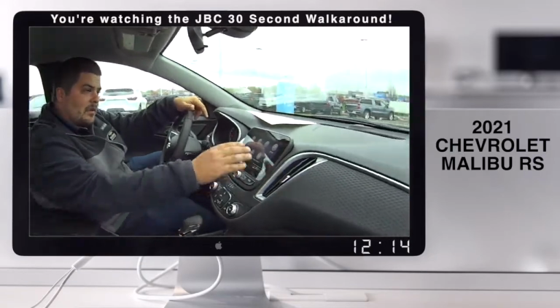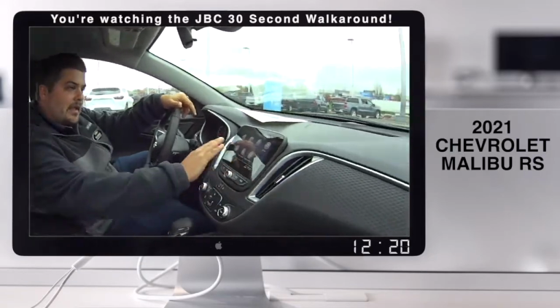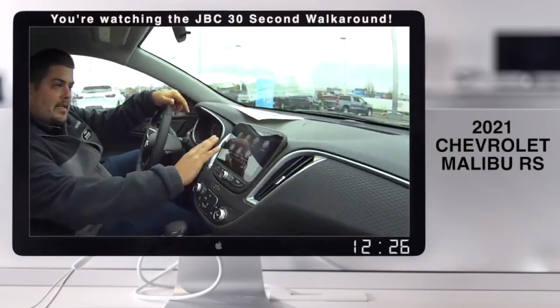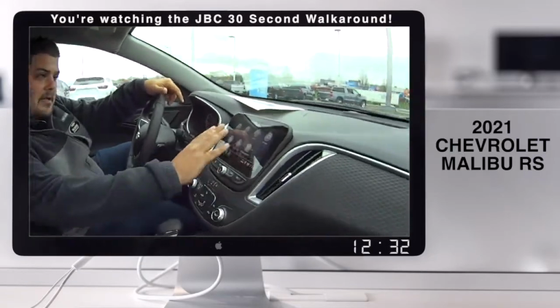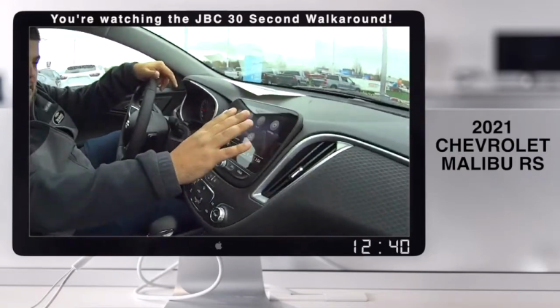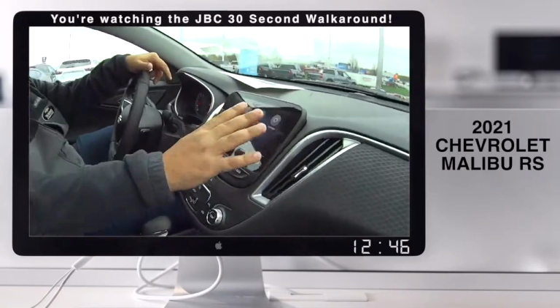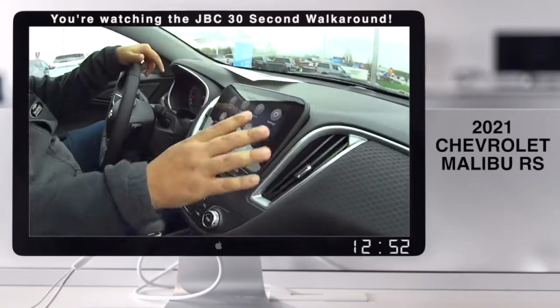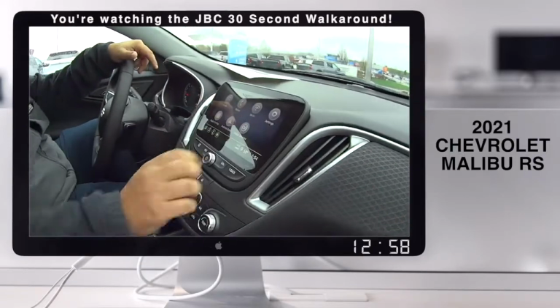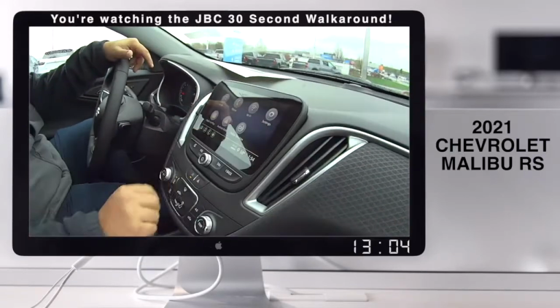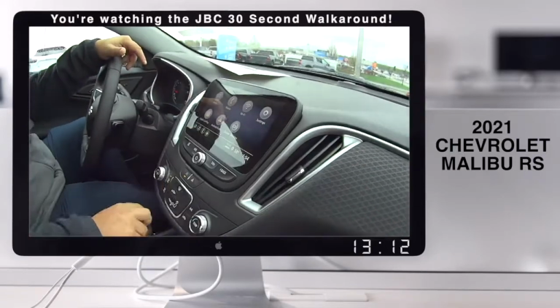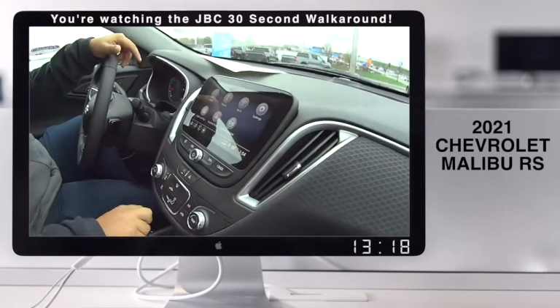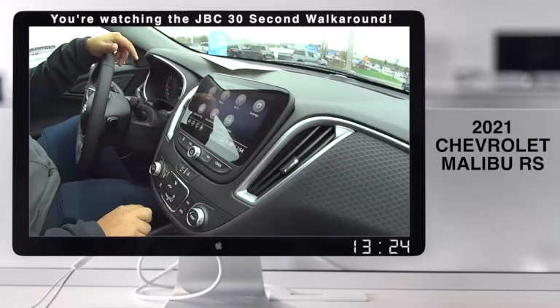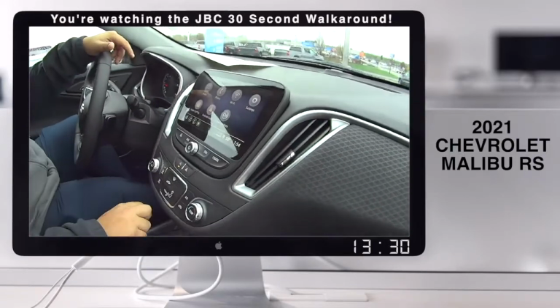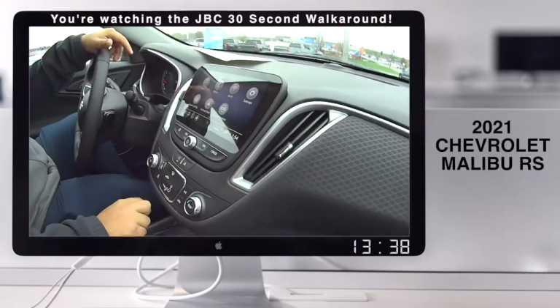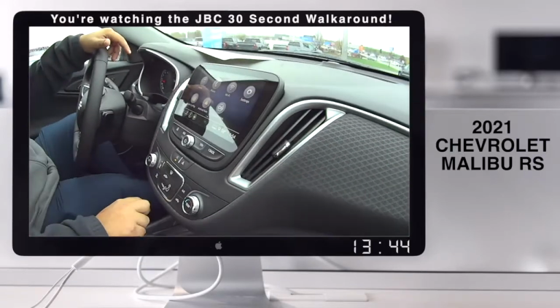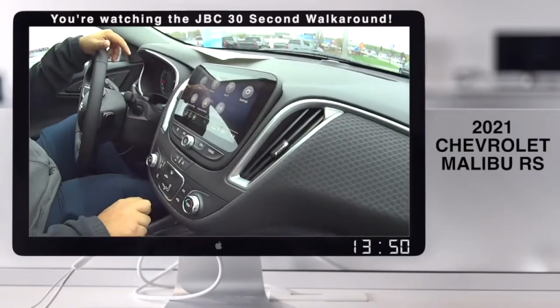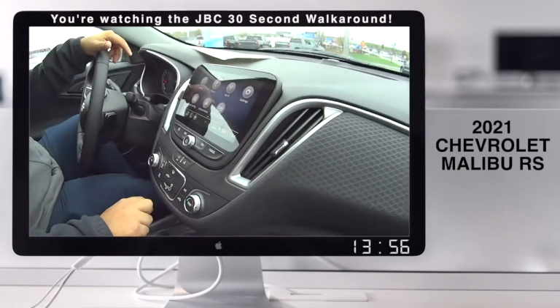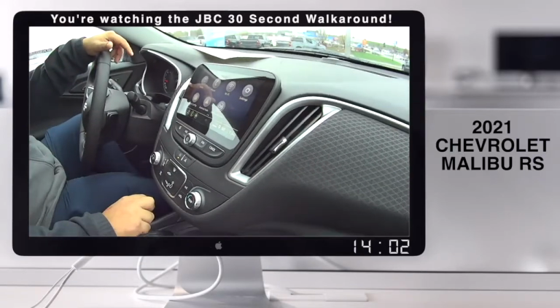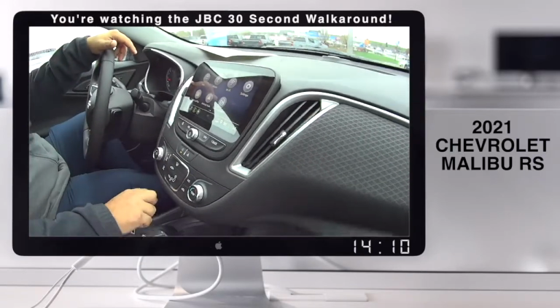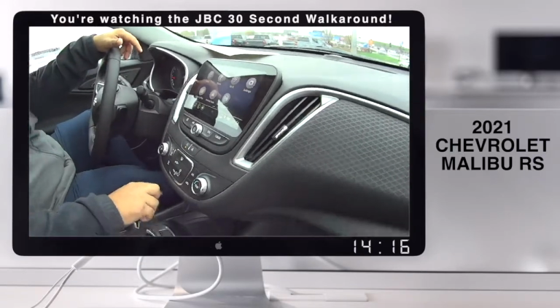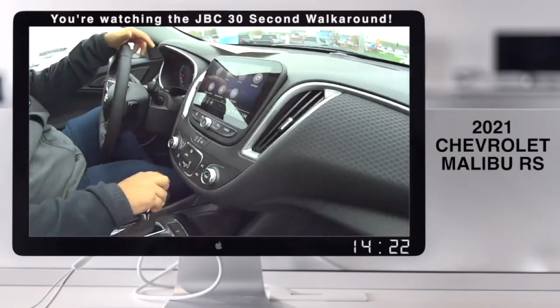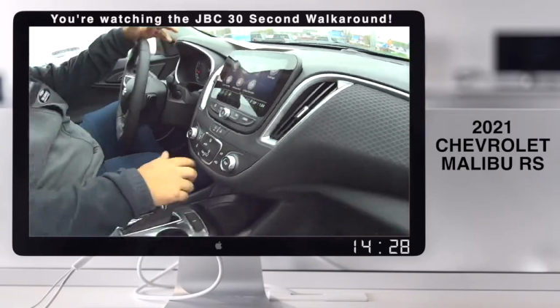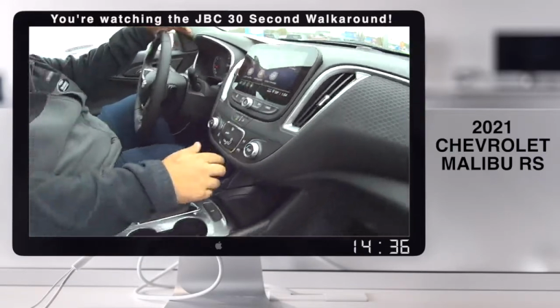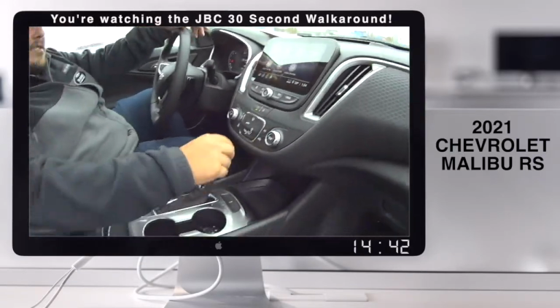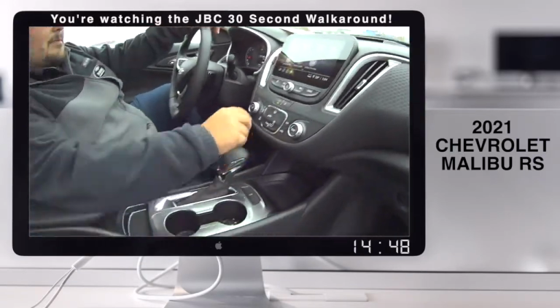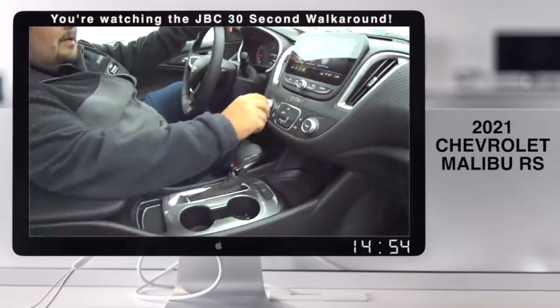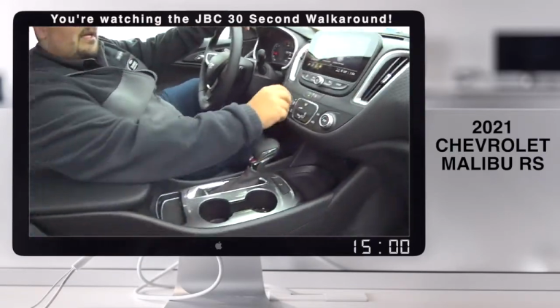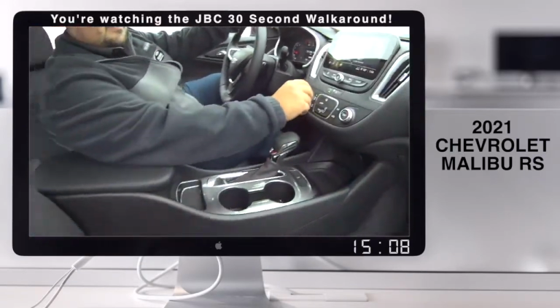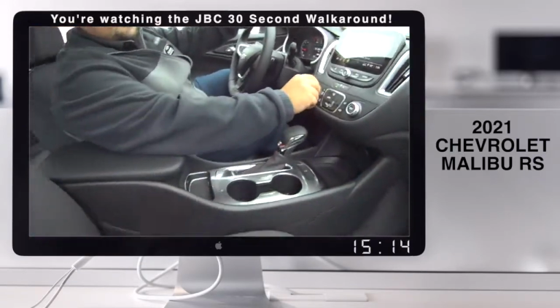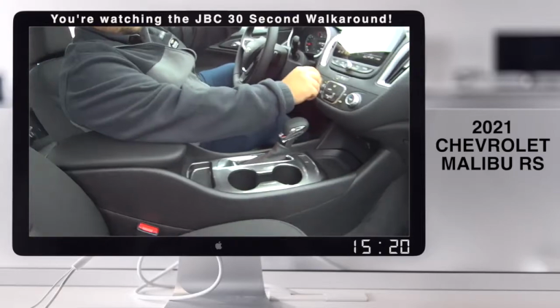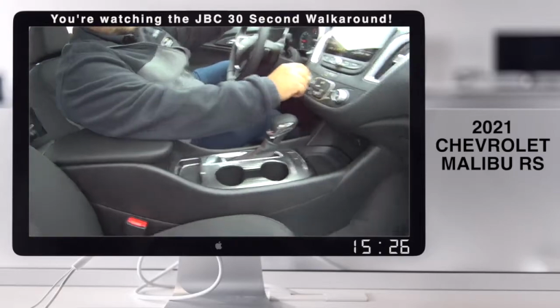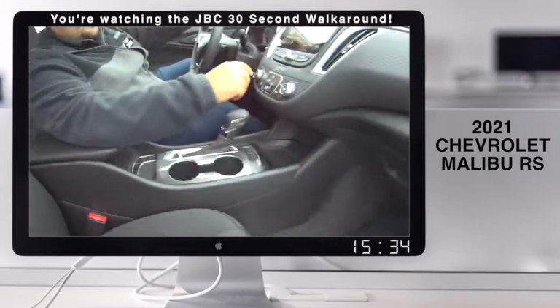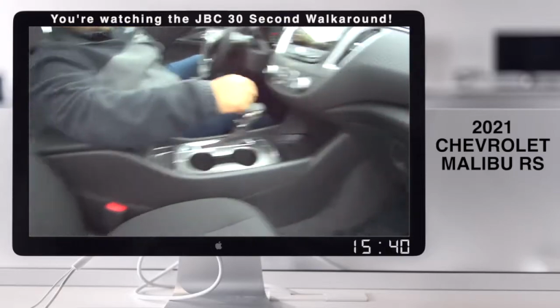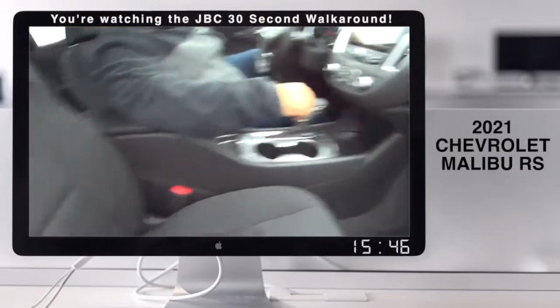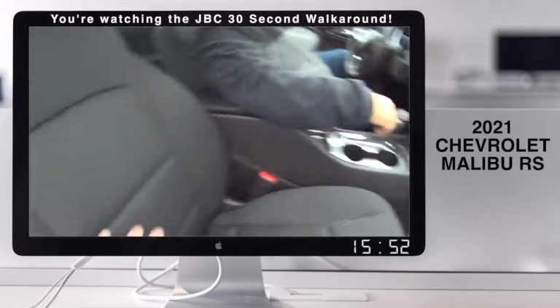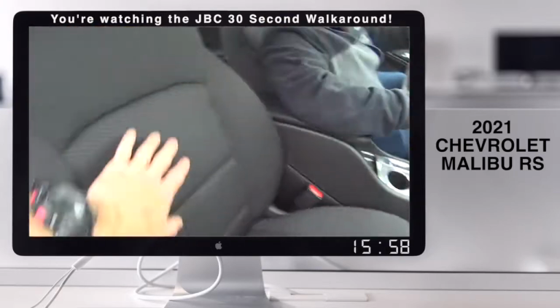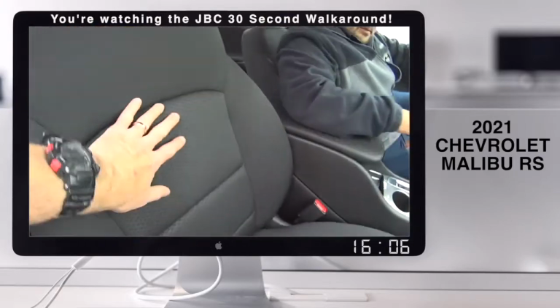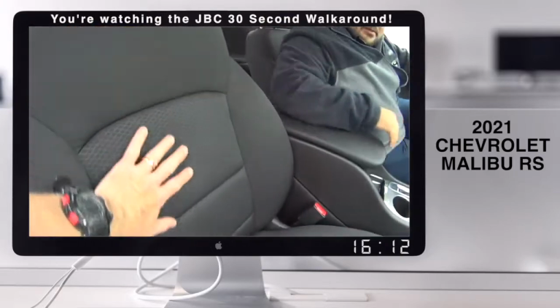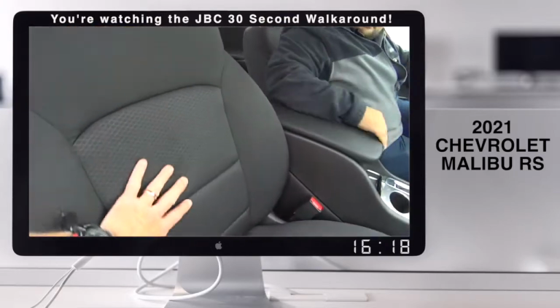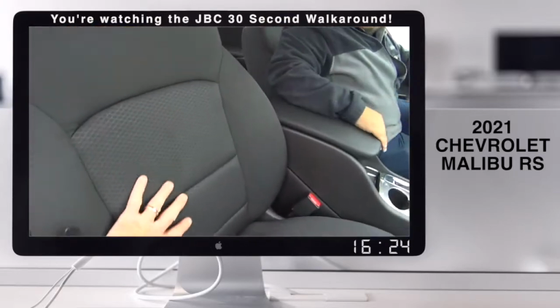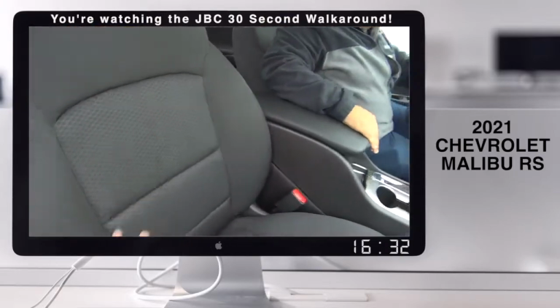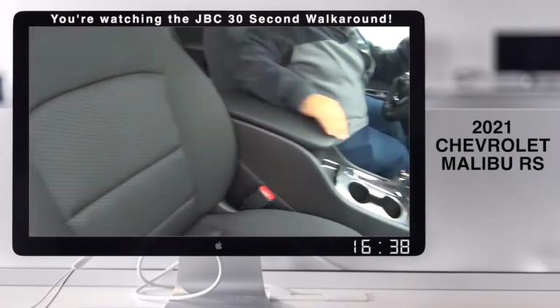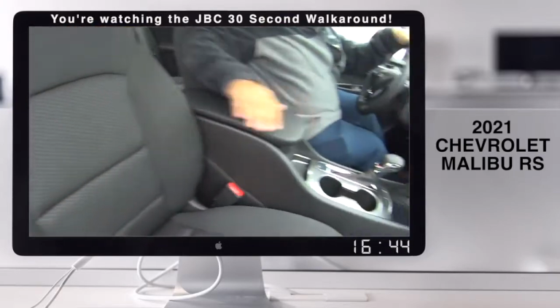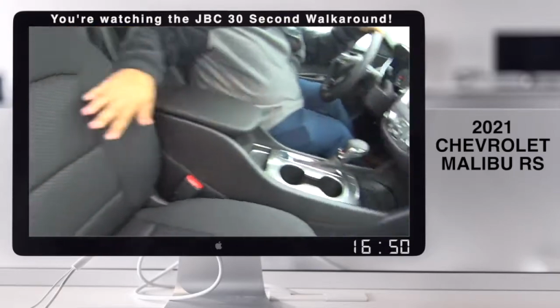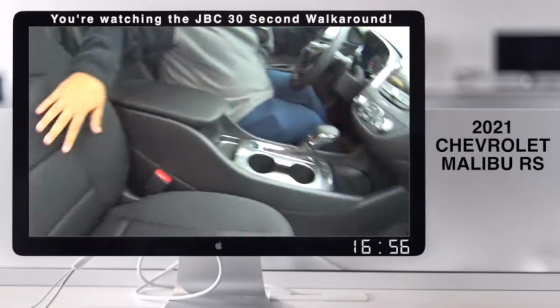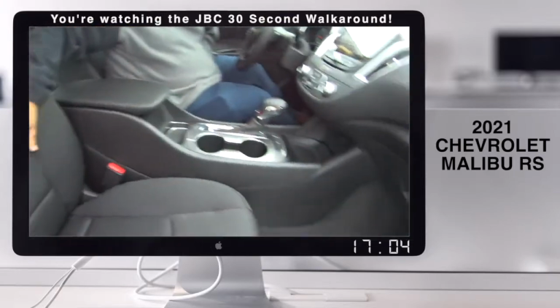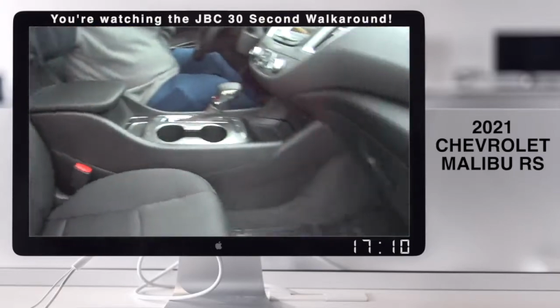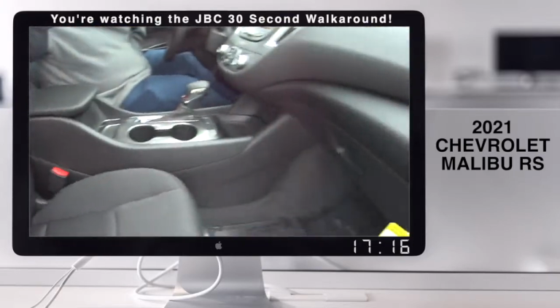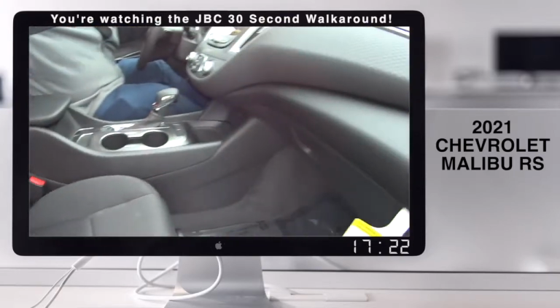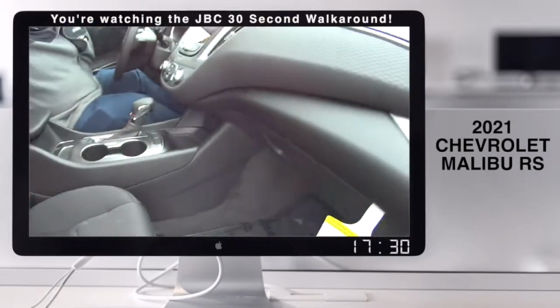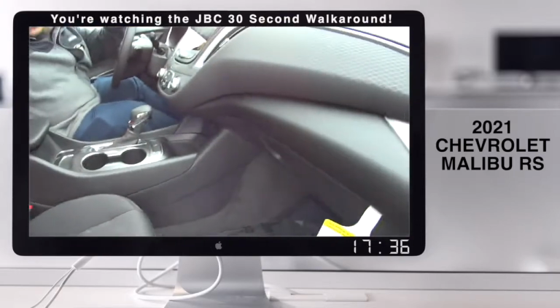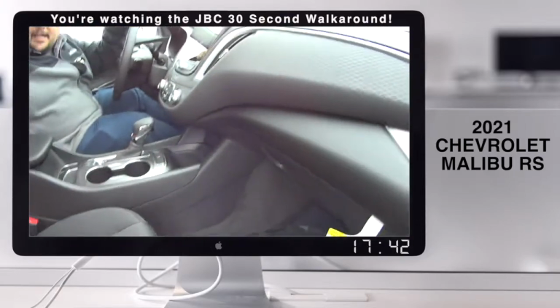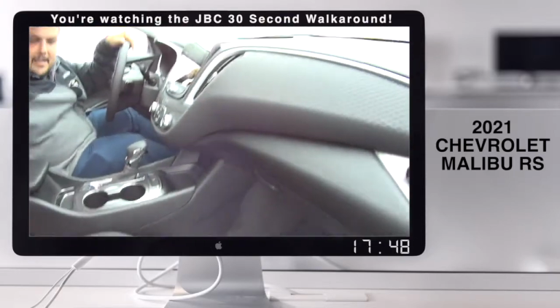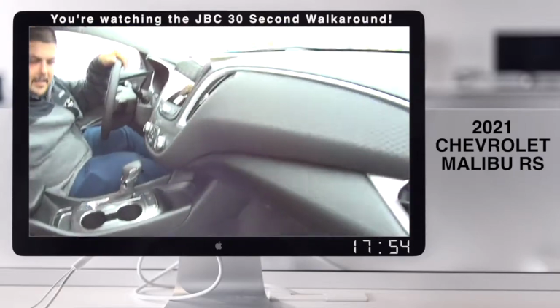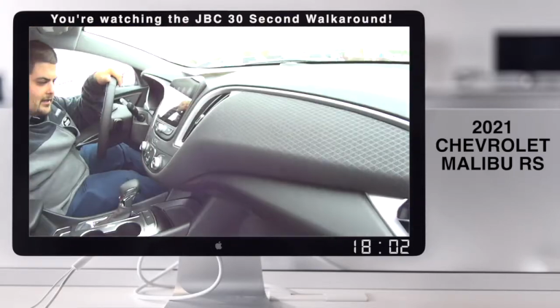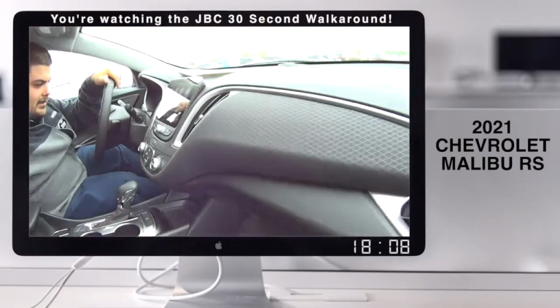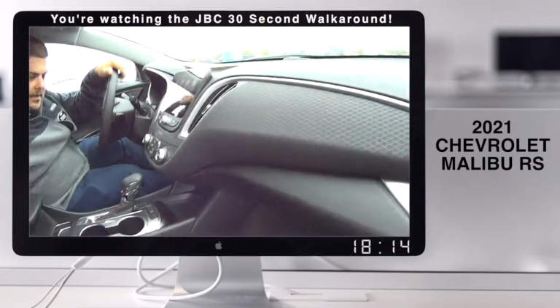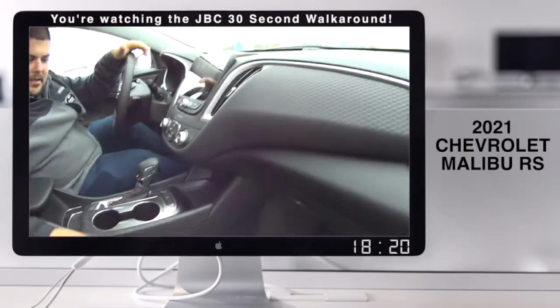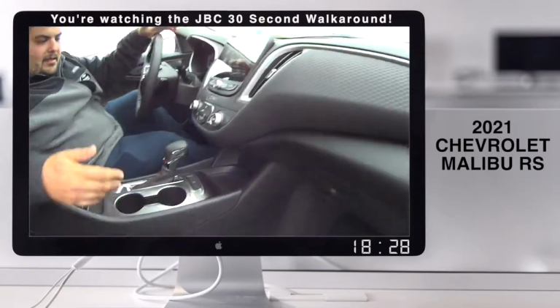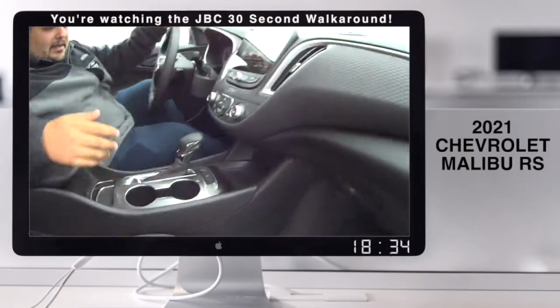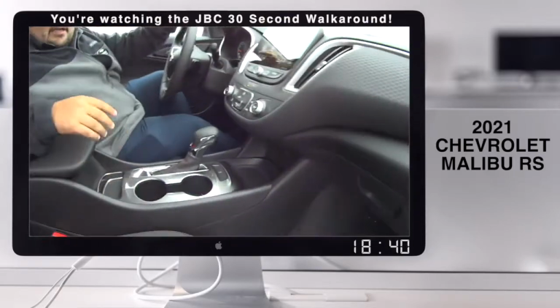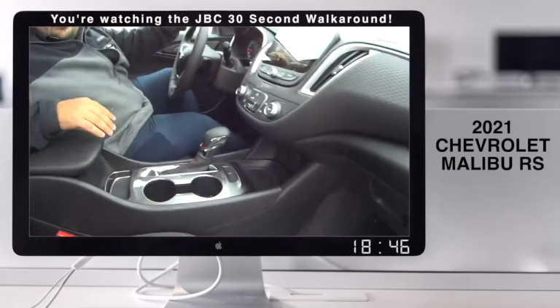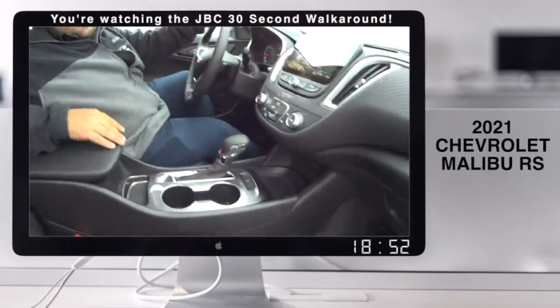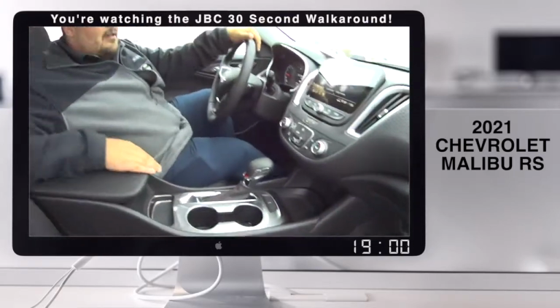It has all the infotainment system. That's nice, isn't it? It's amazing. Look at this interior — that's nice, isn't it? Clean, black. I love the look of this.